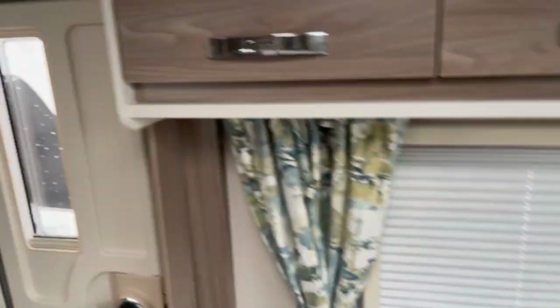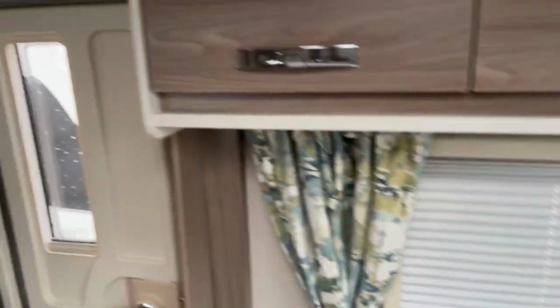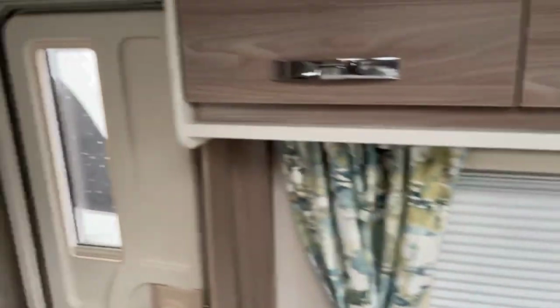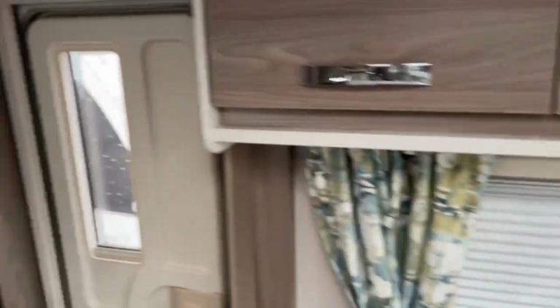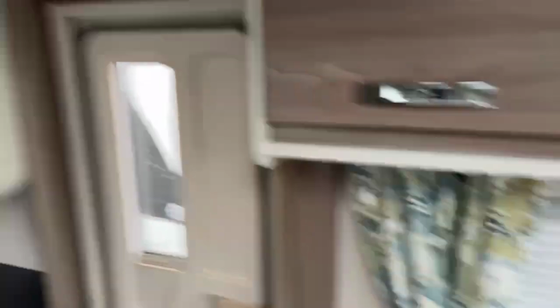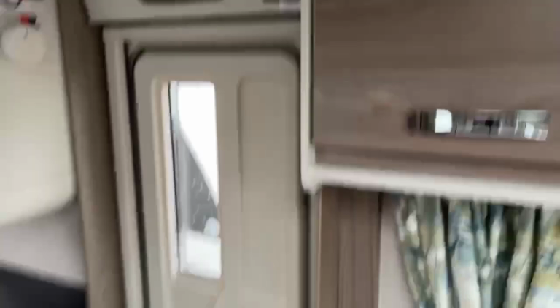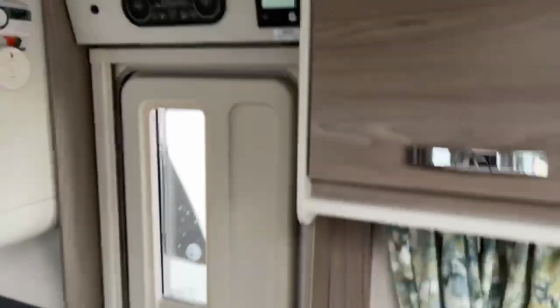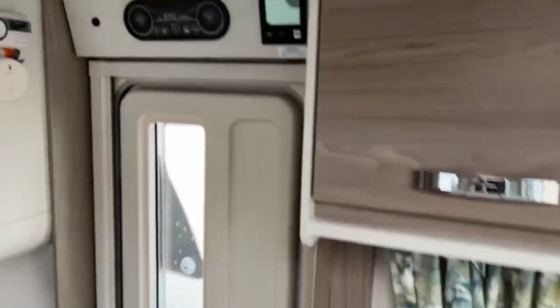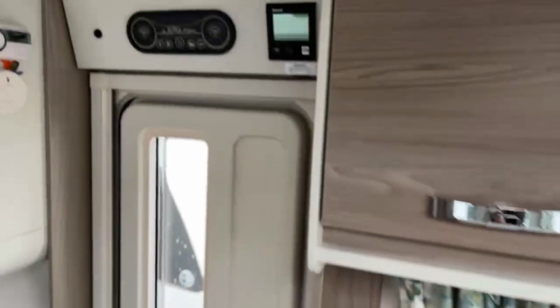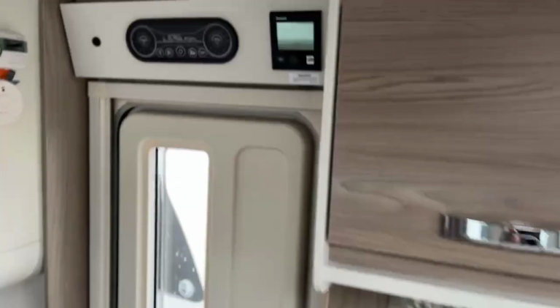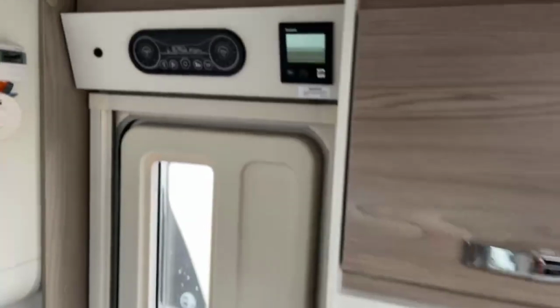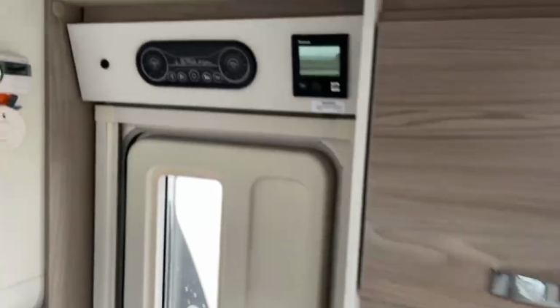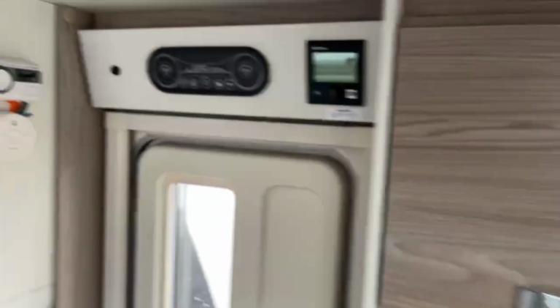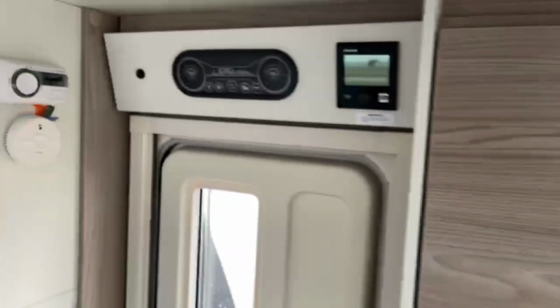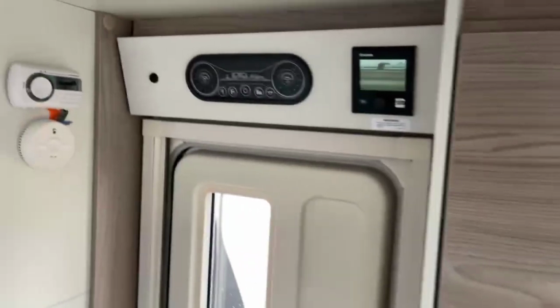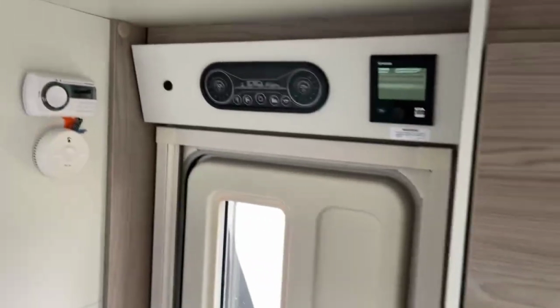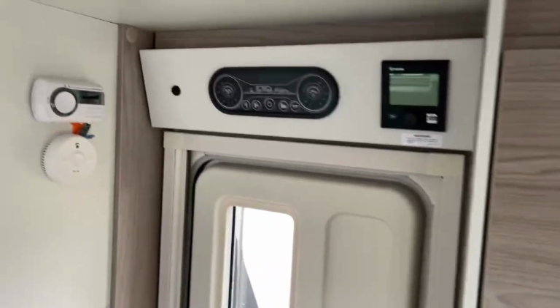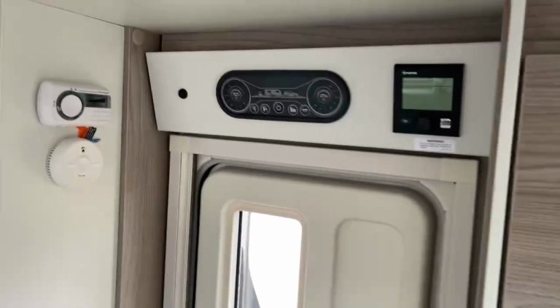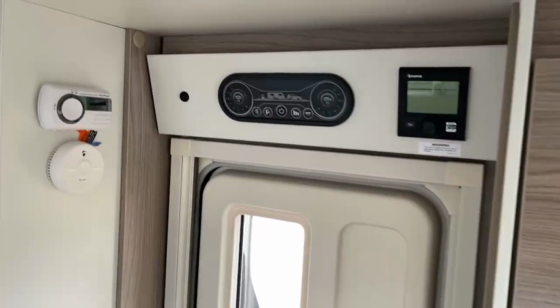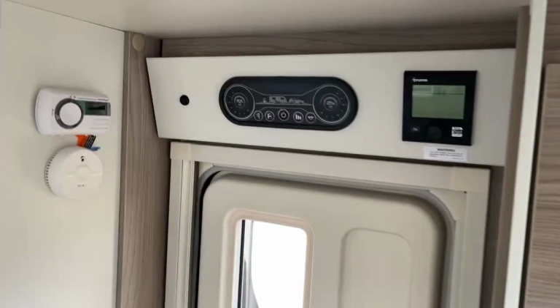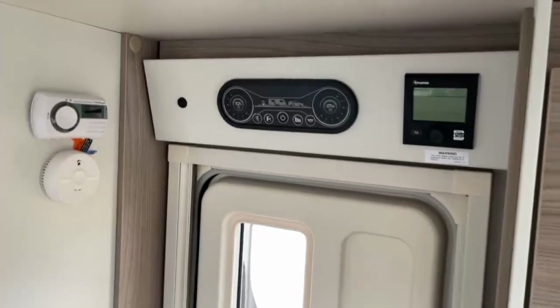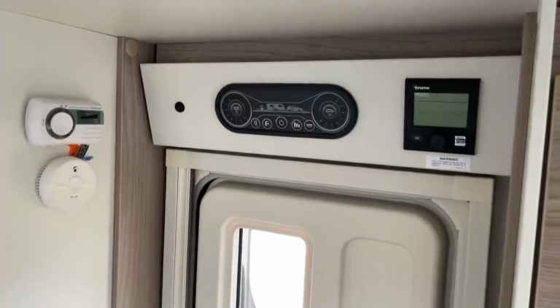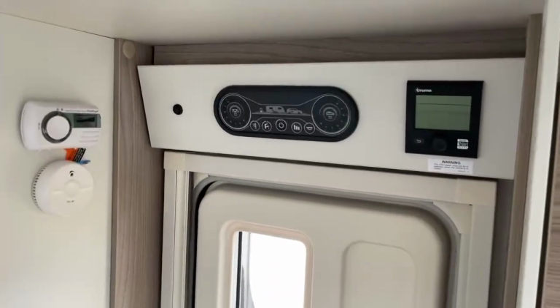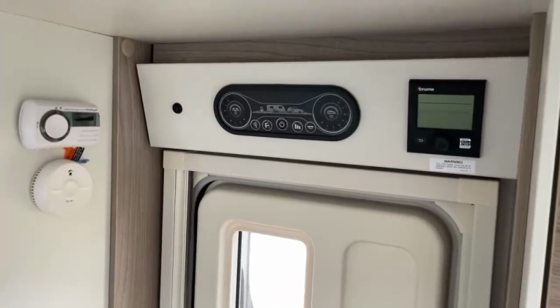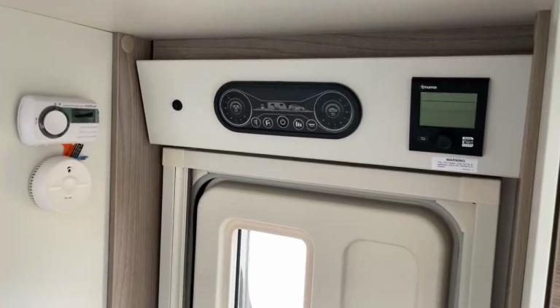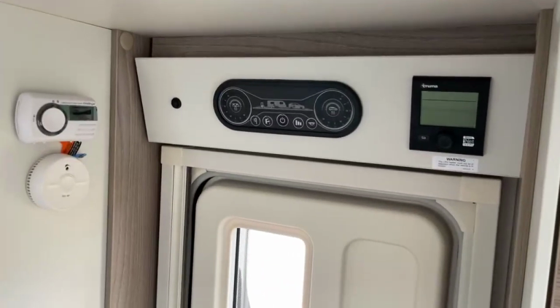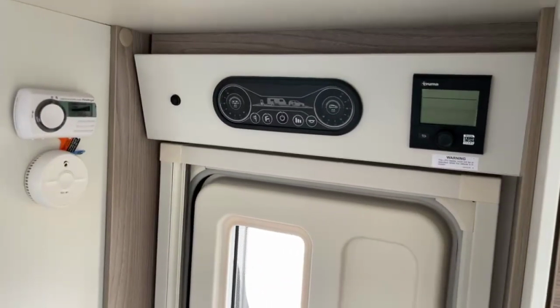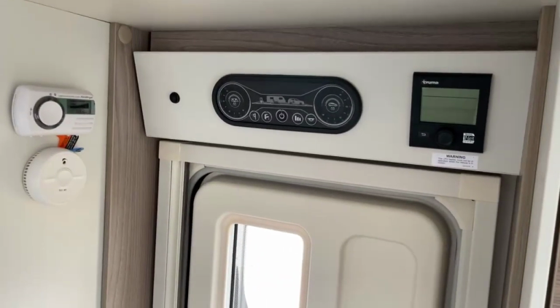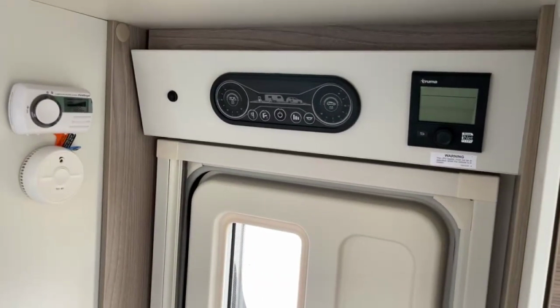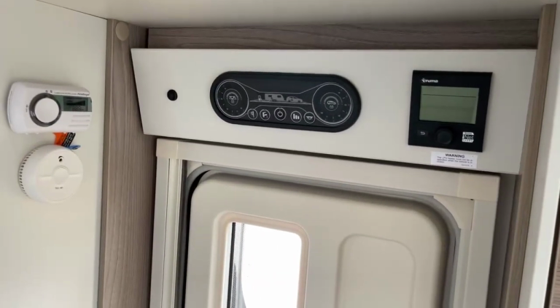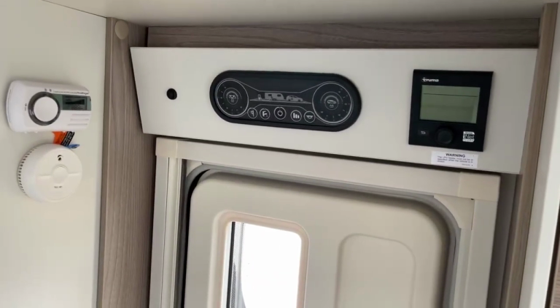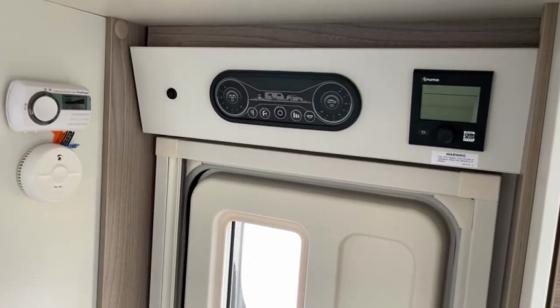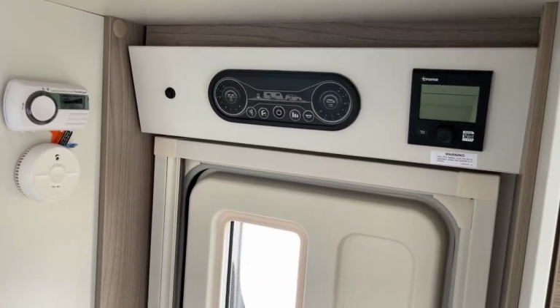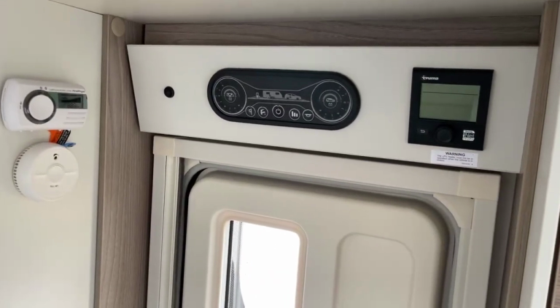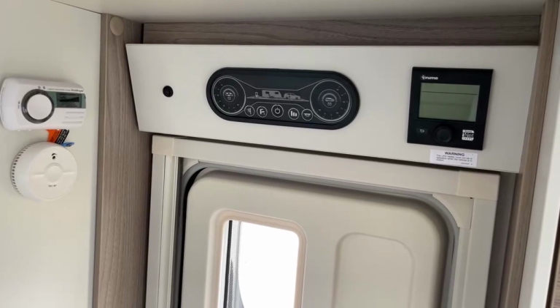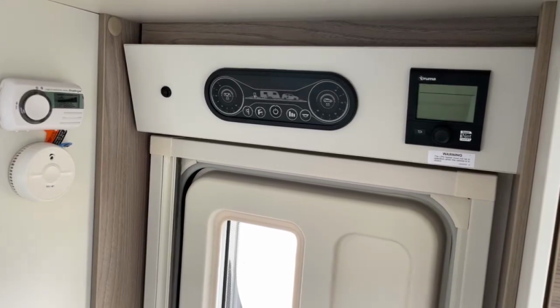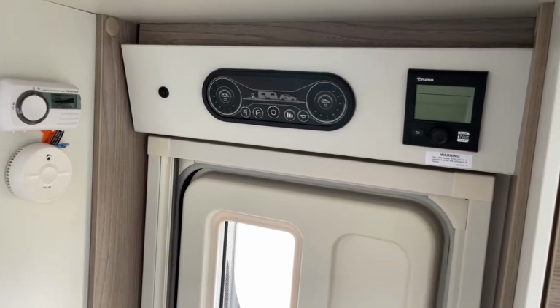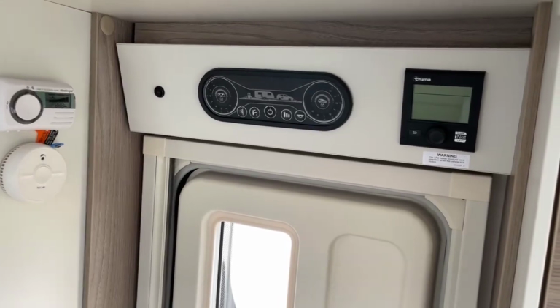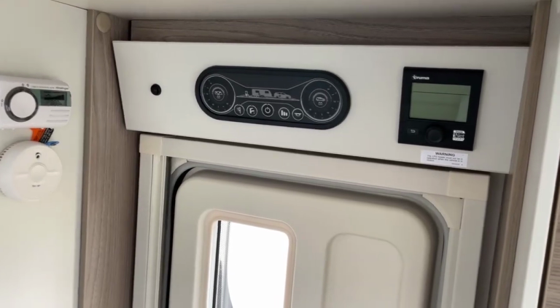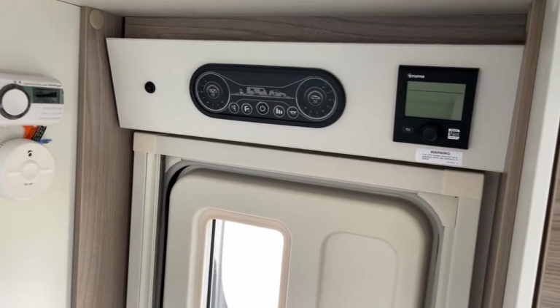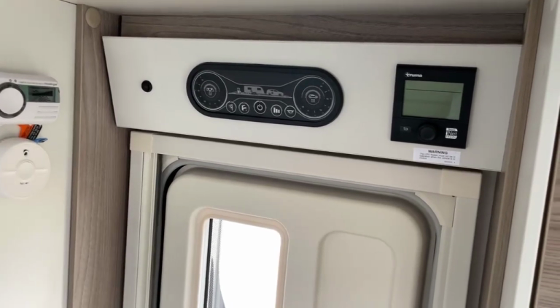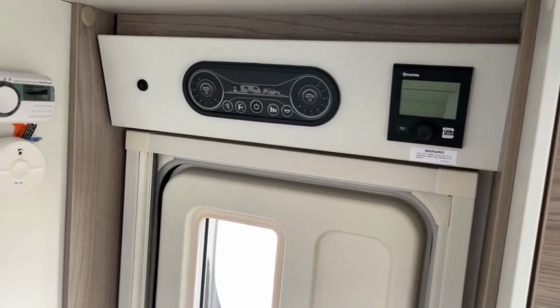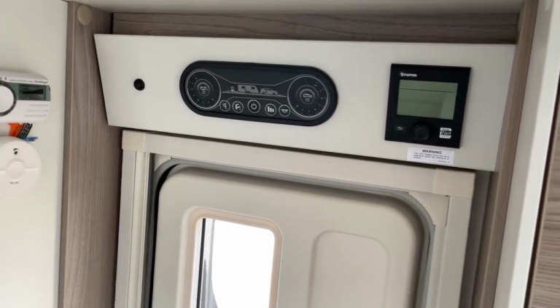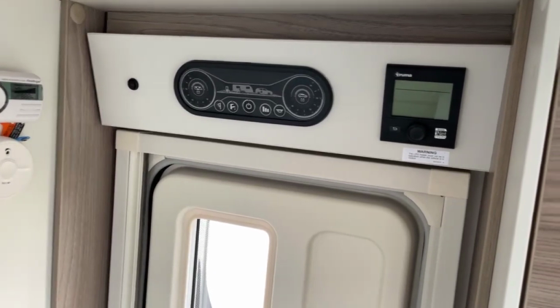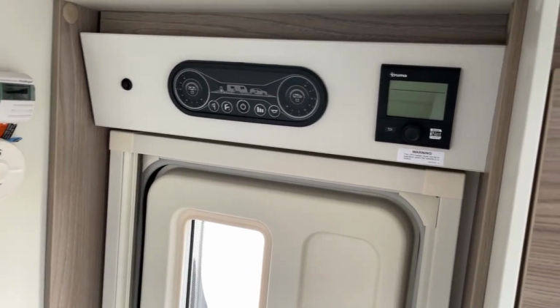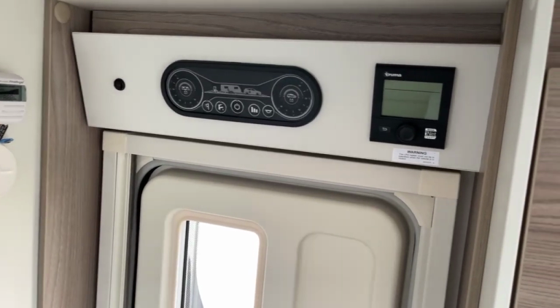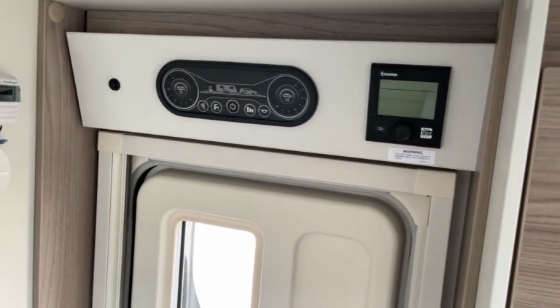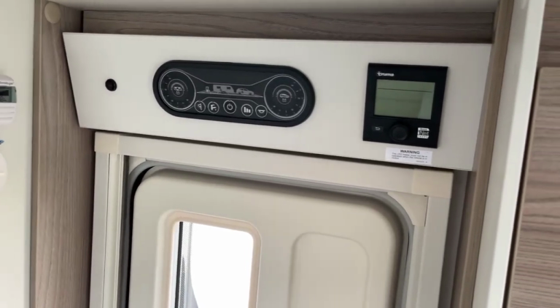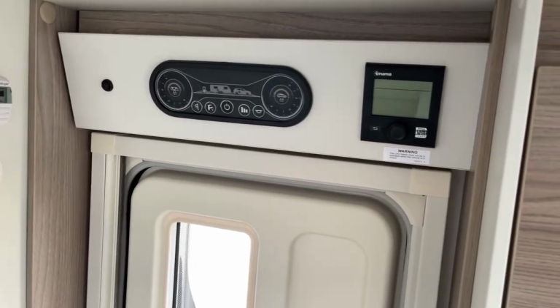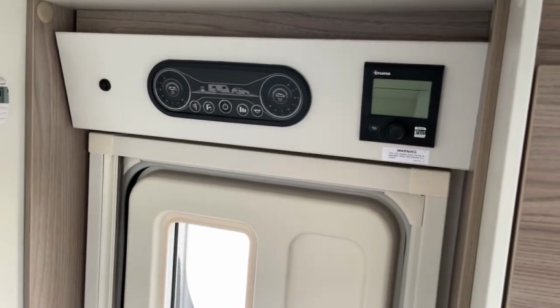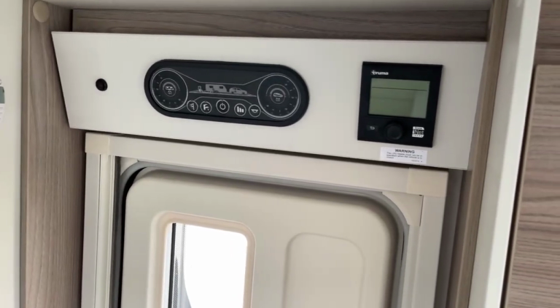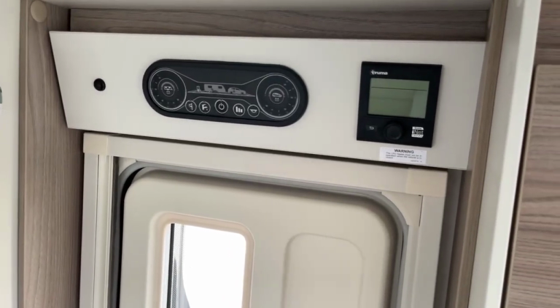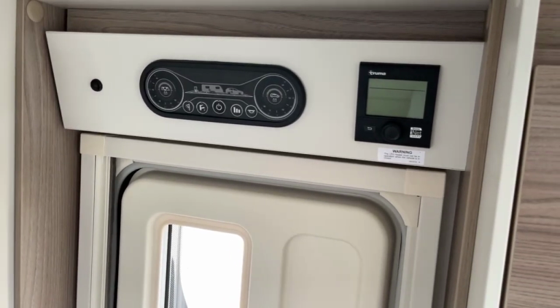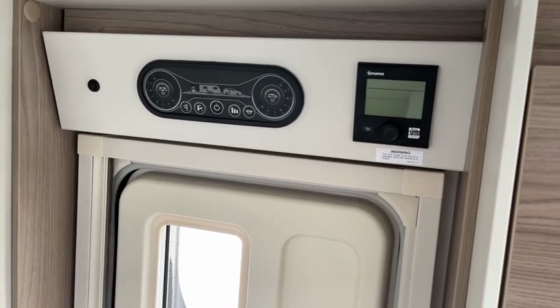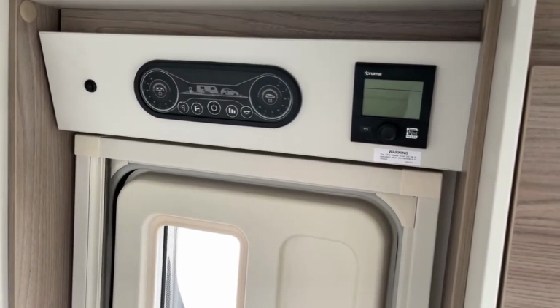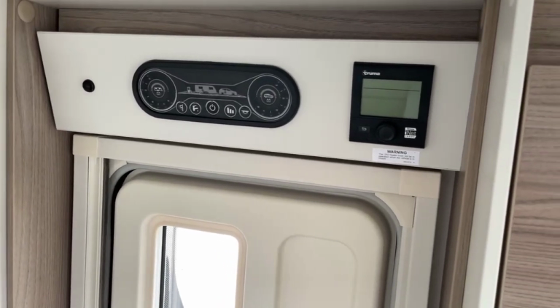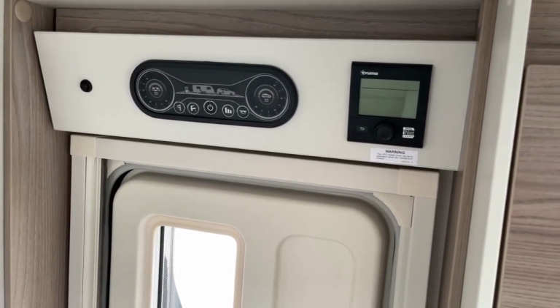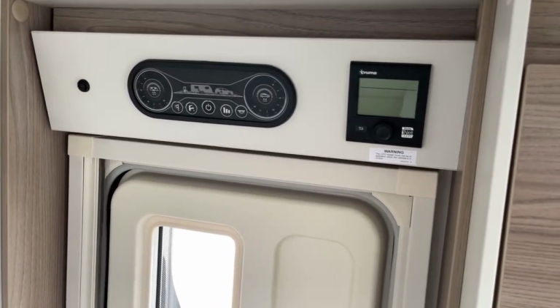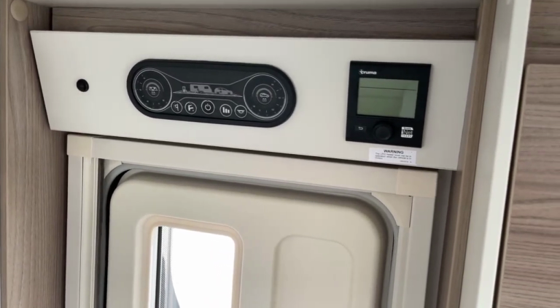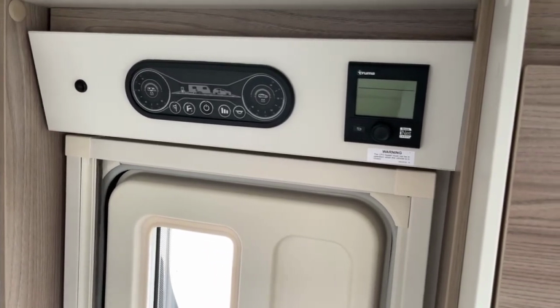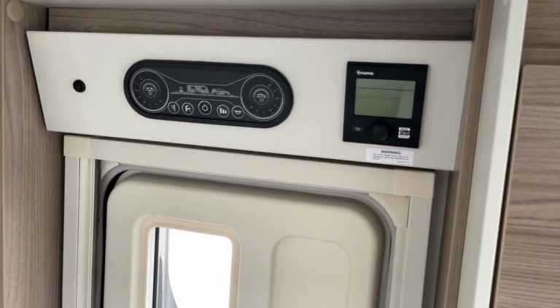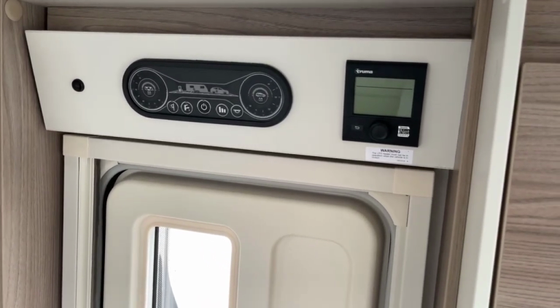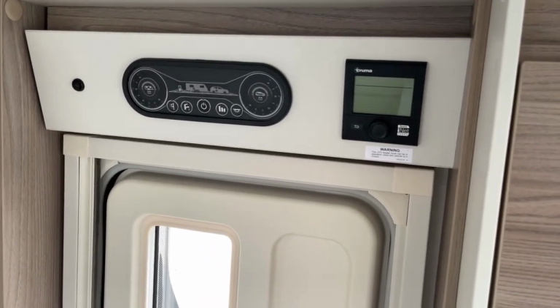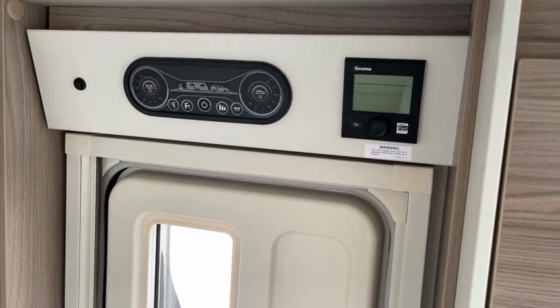And then just above the habitation door we've got the user-friendly control panel, and to the right the Truma blown air heating system.